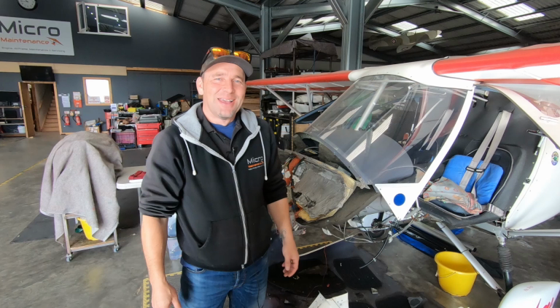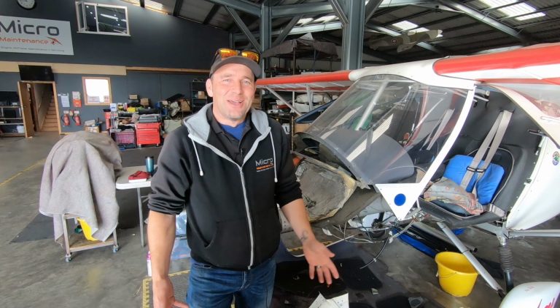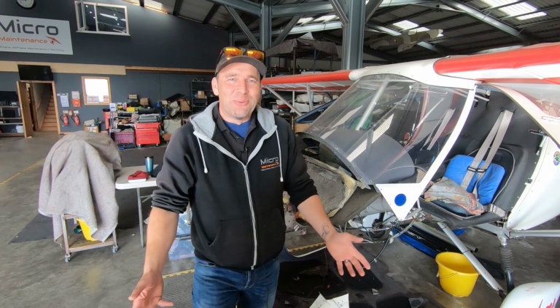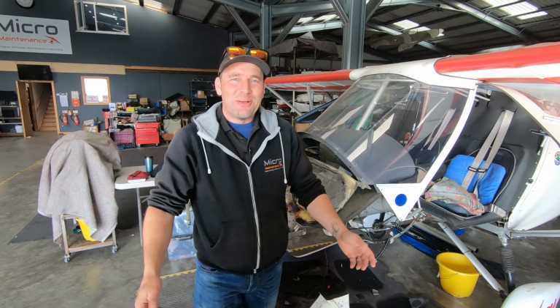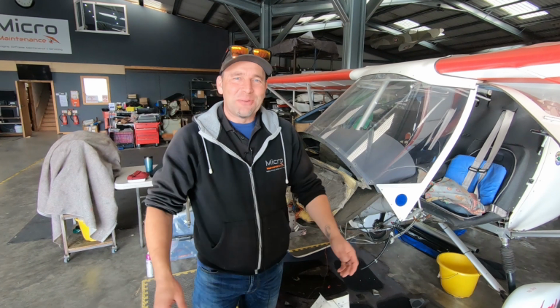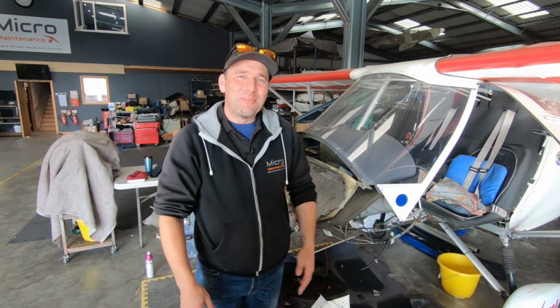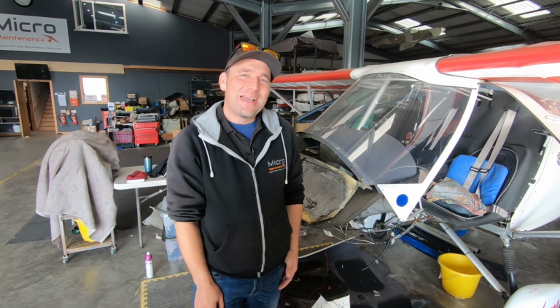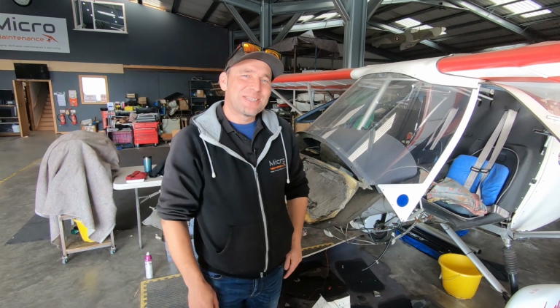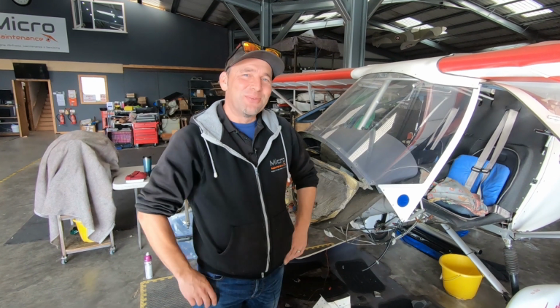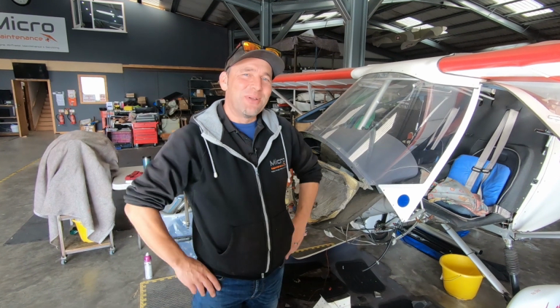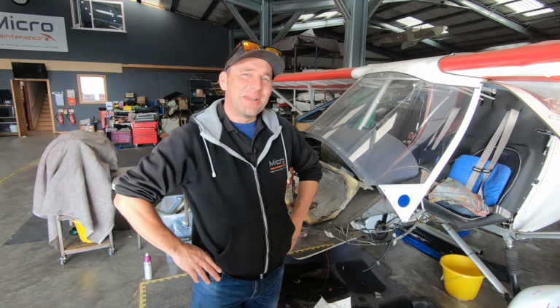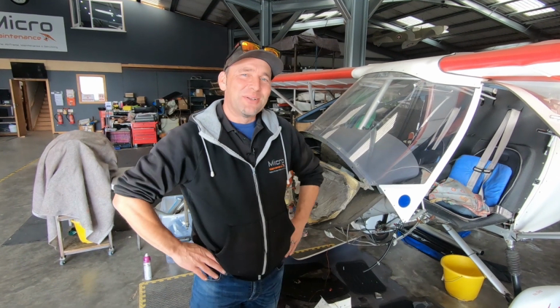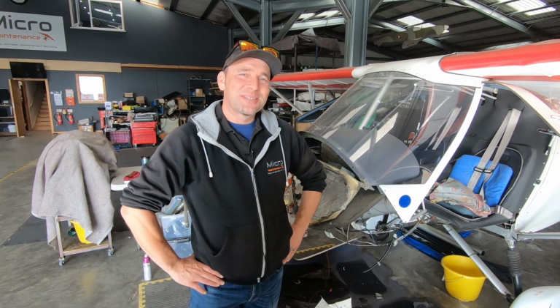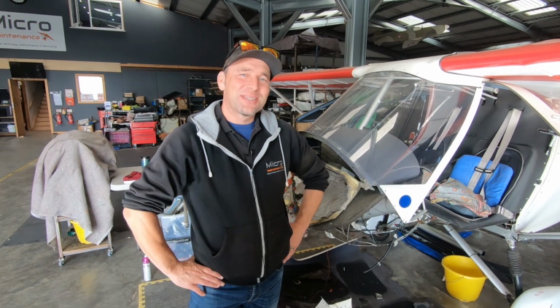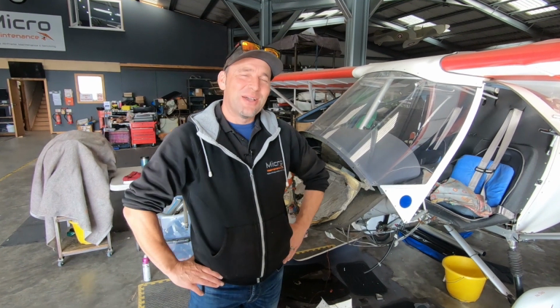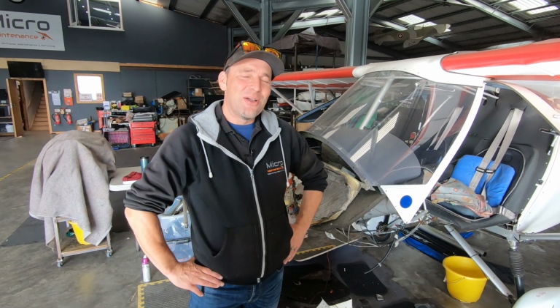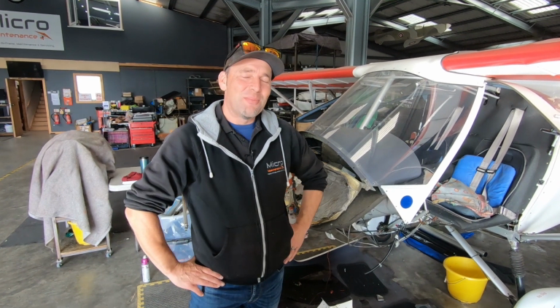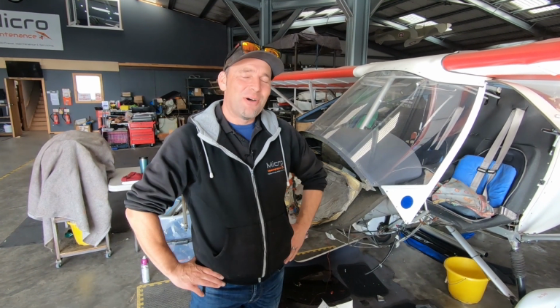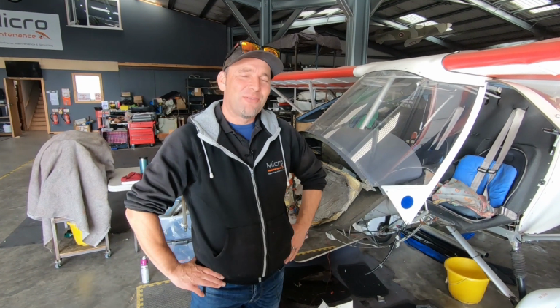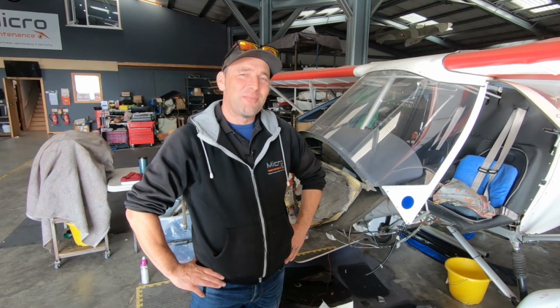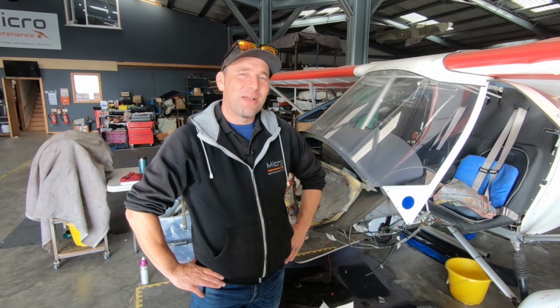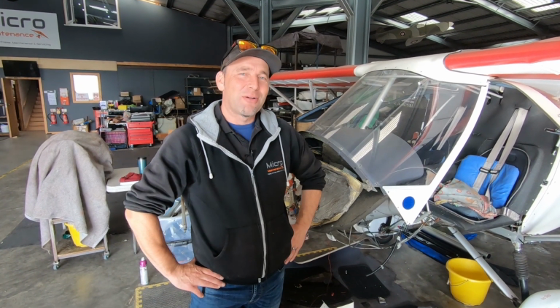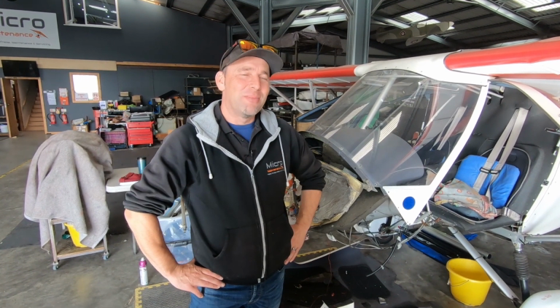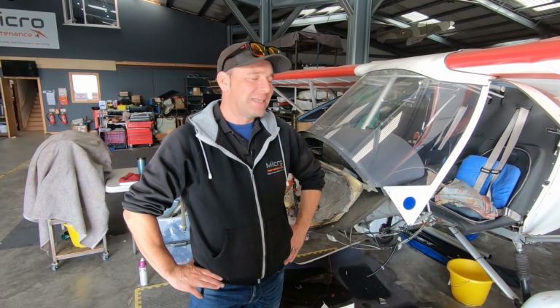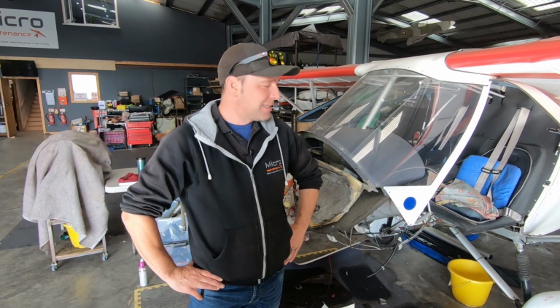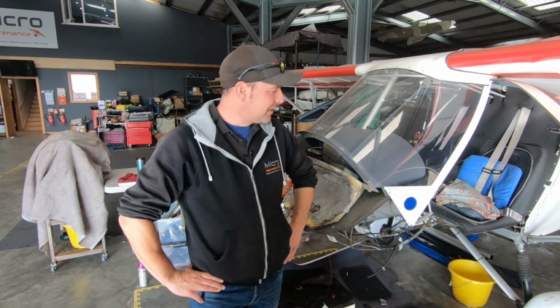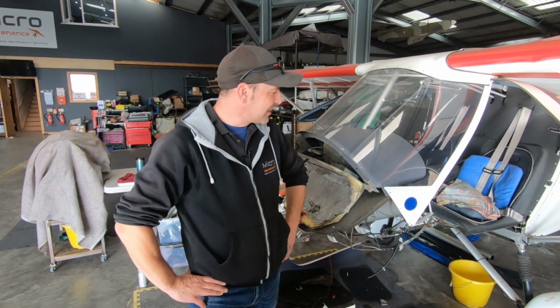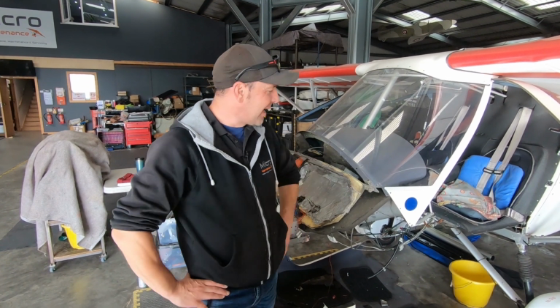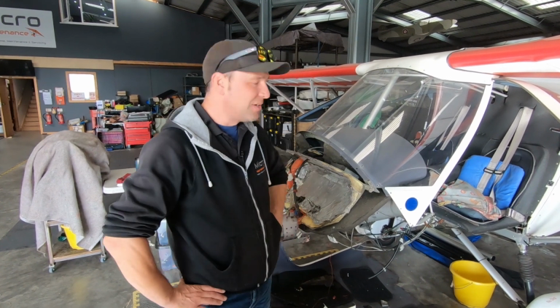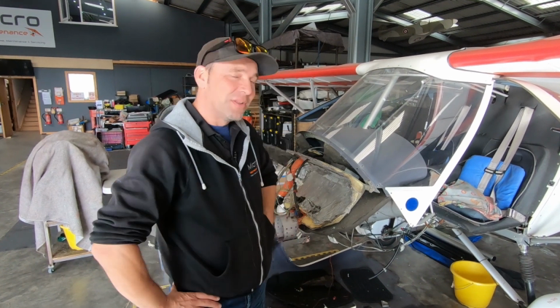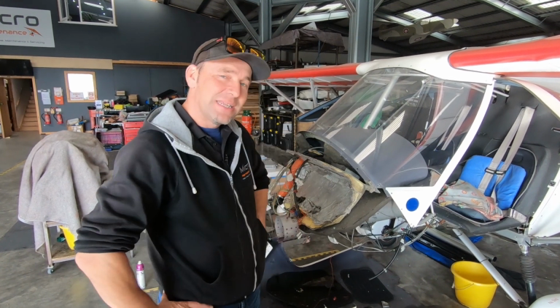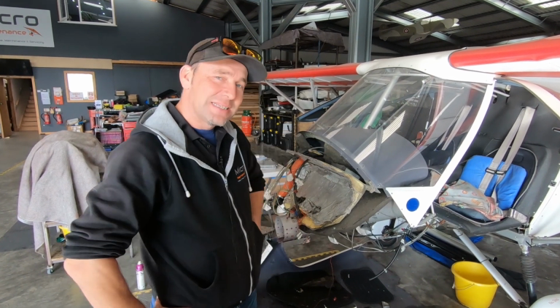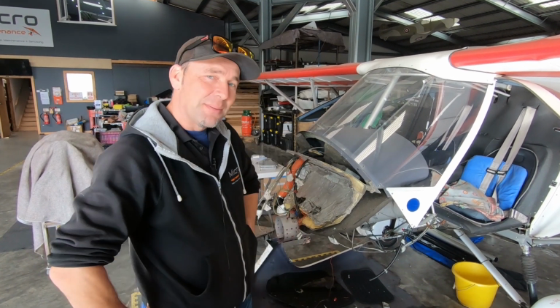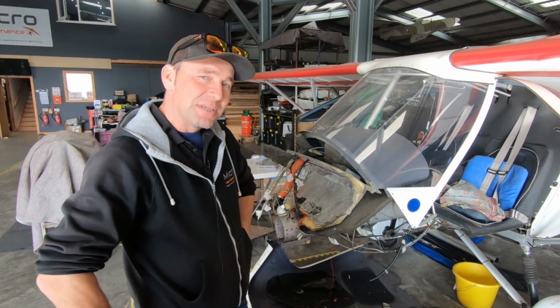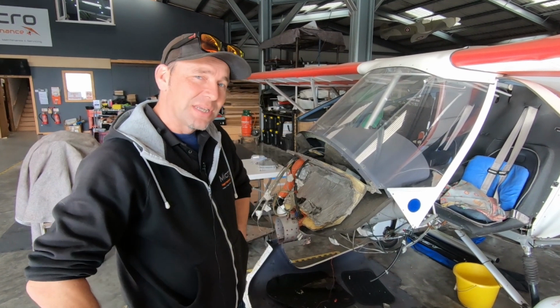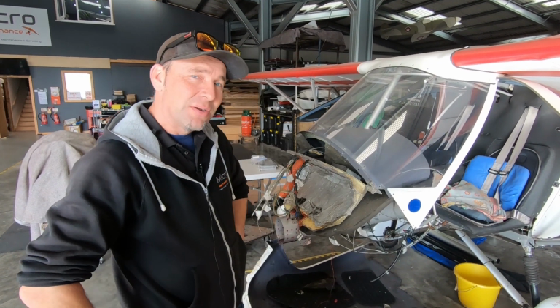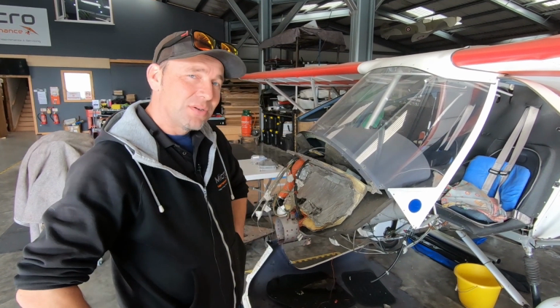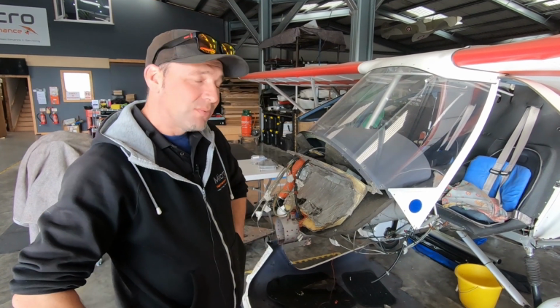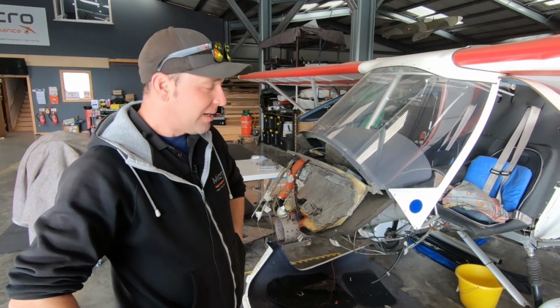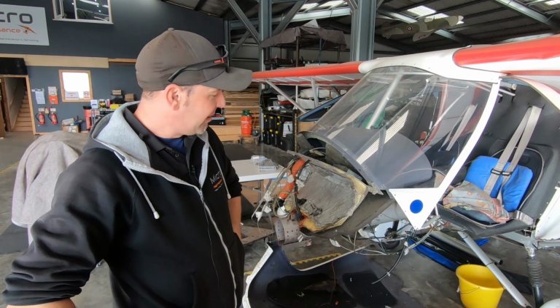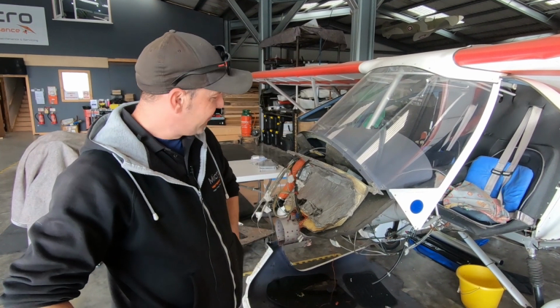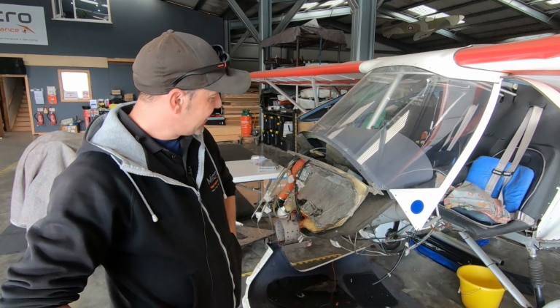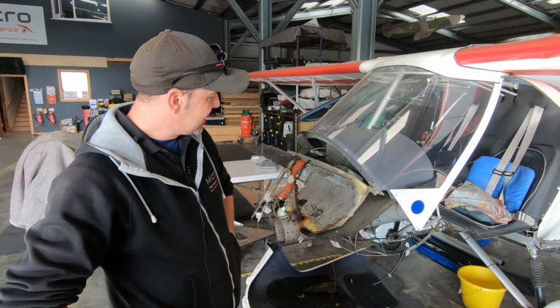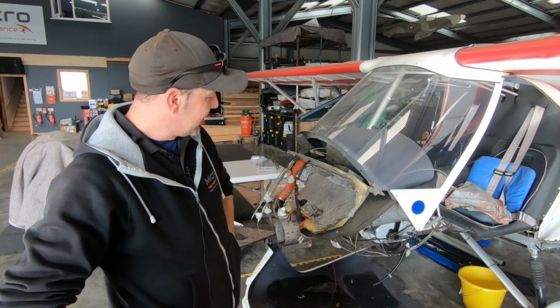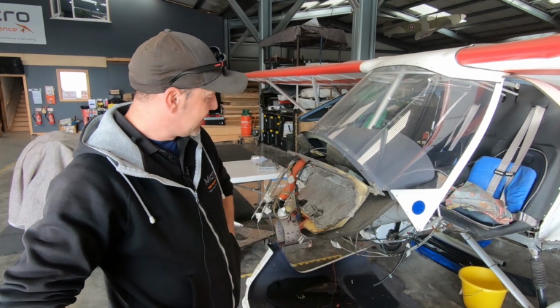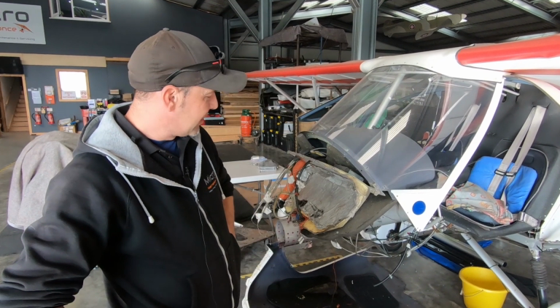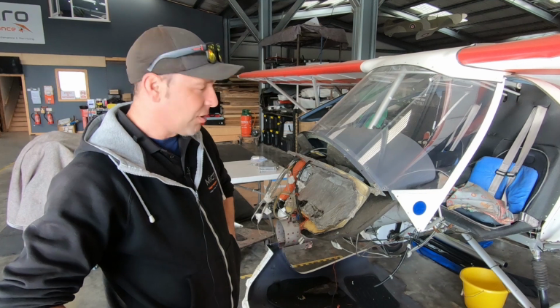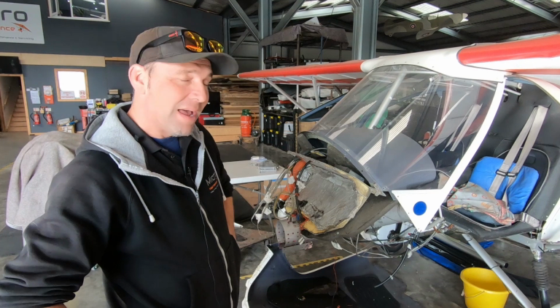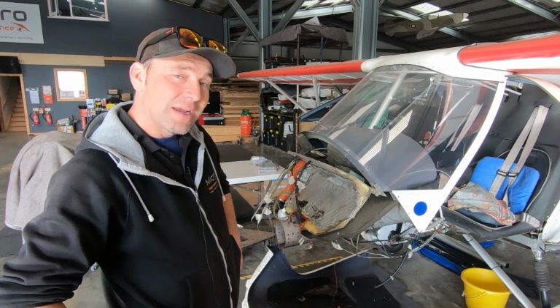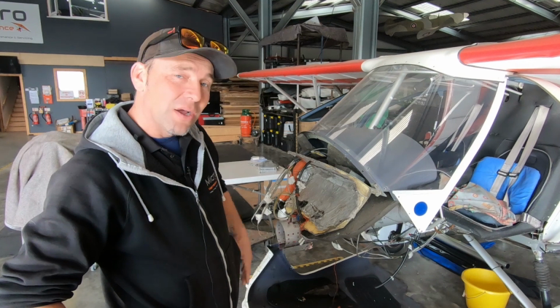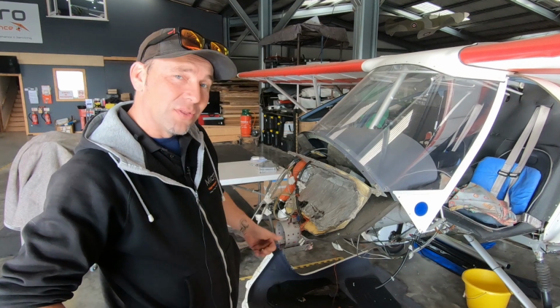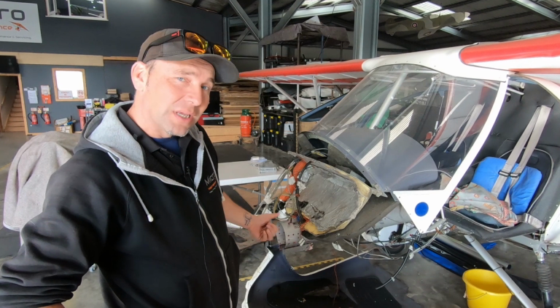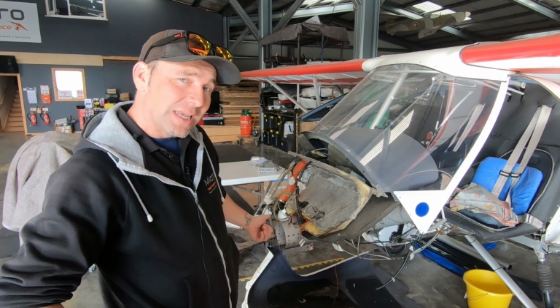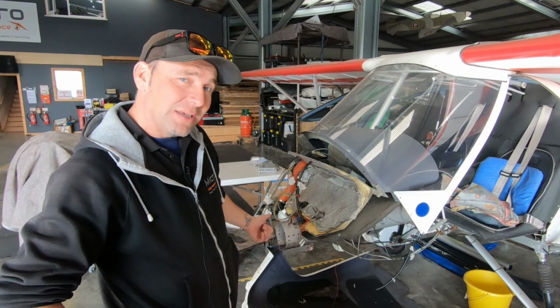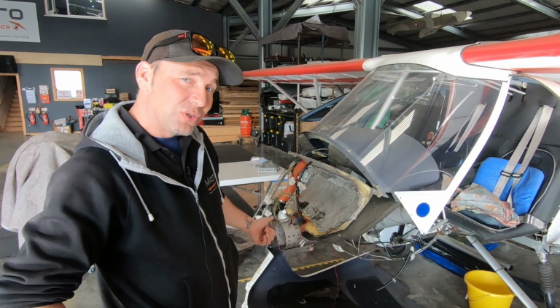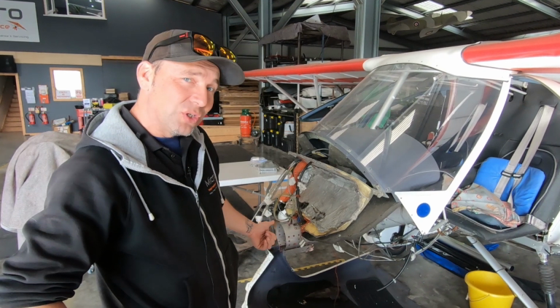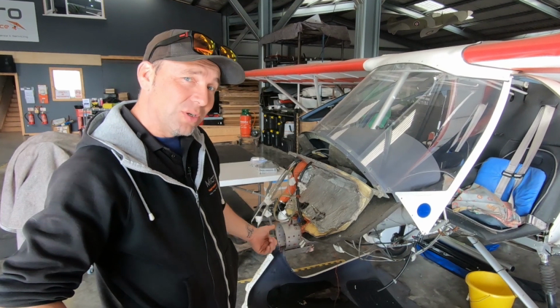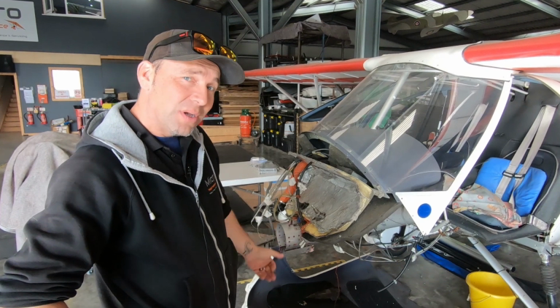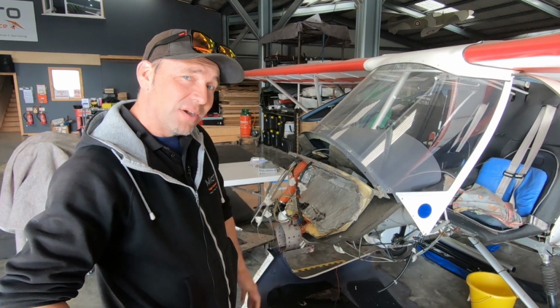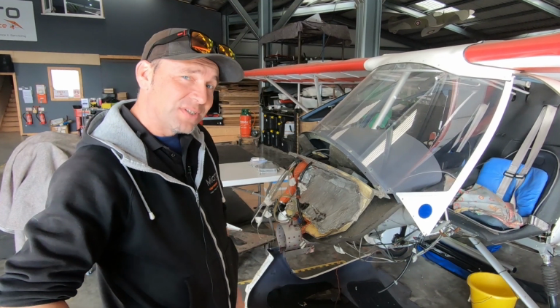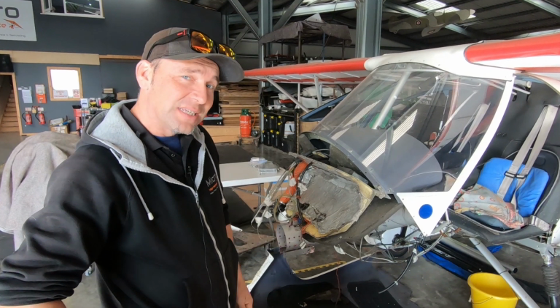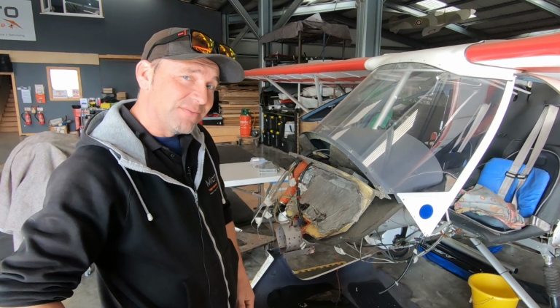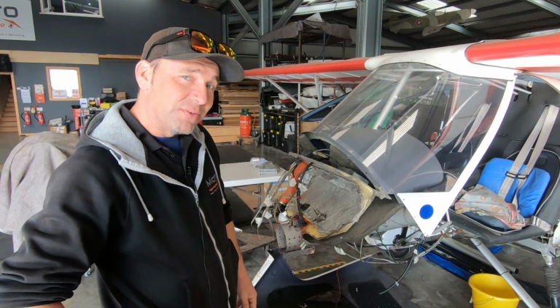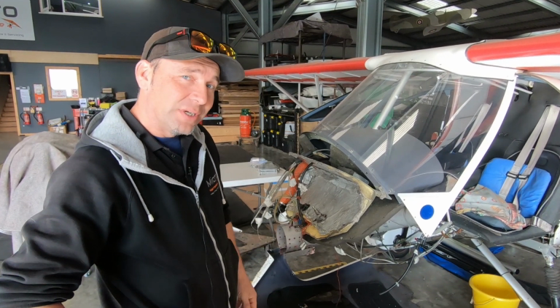Welcome back to Wingnuts, the home of micromaintenance. On this episode we're investigating a crack on the keel tube of a C-42.